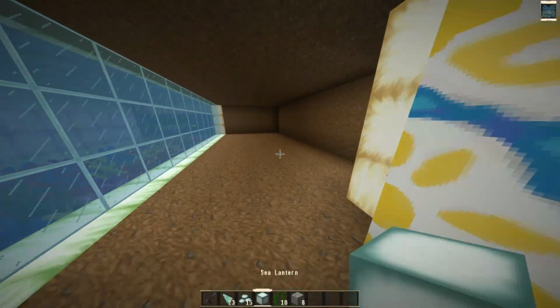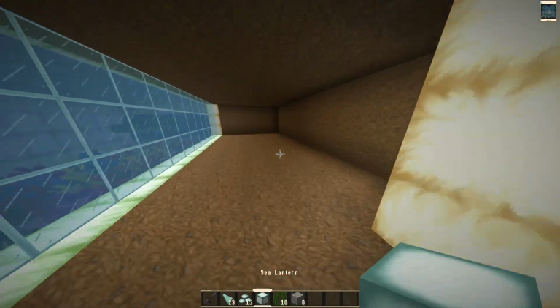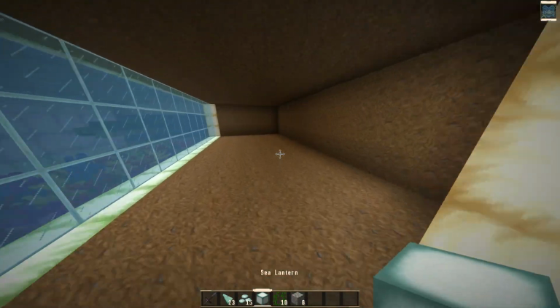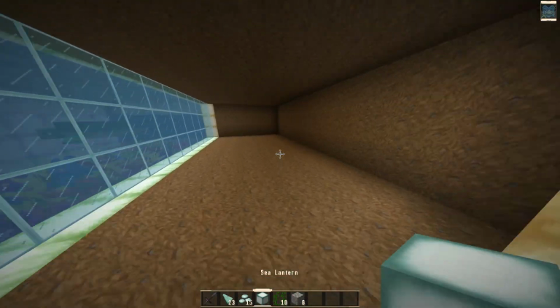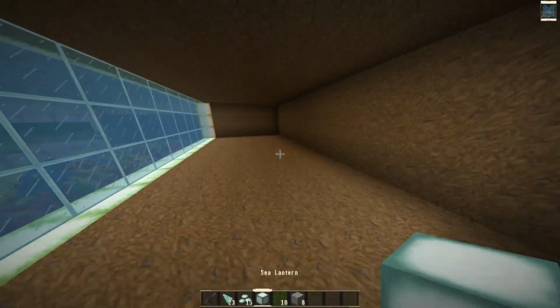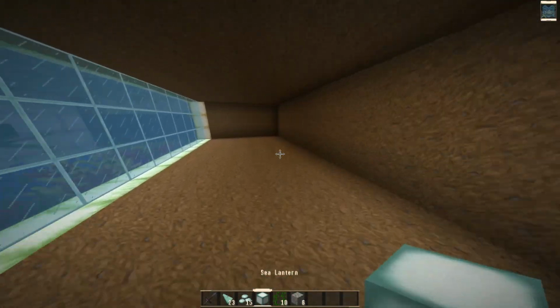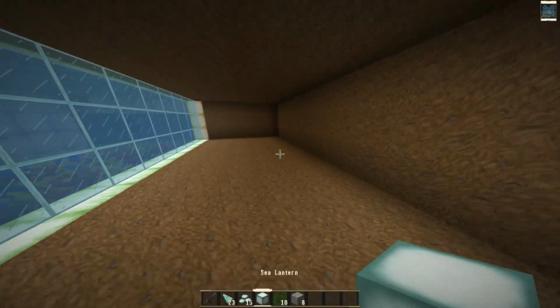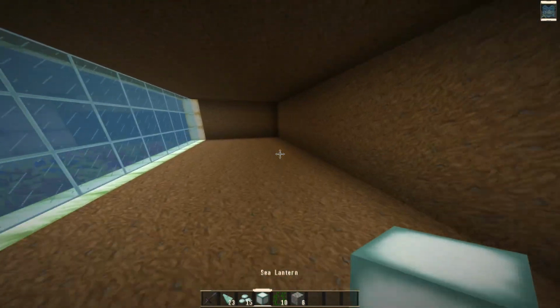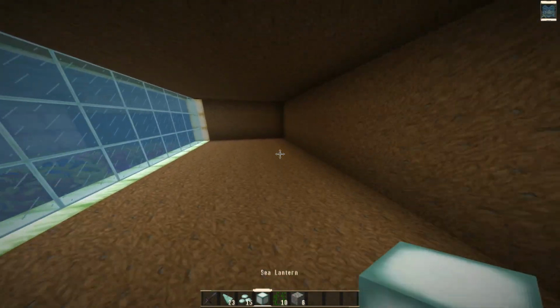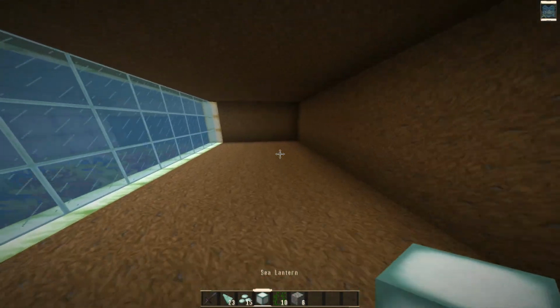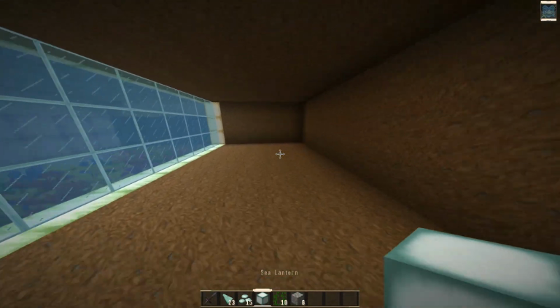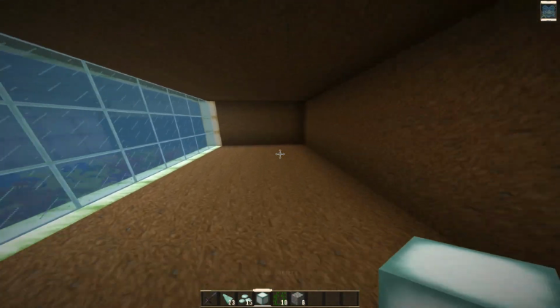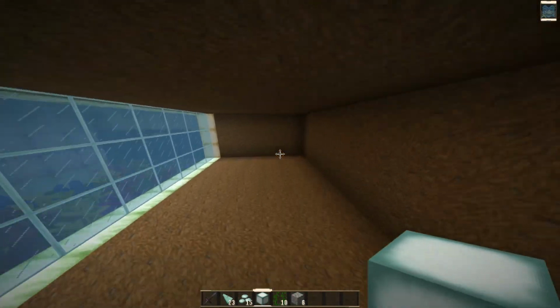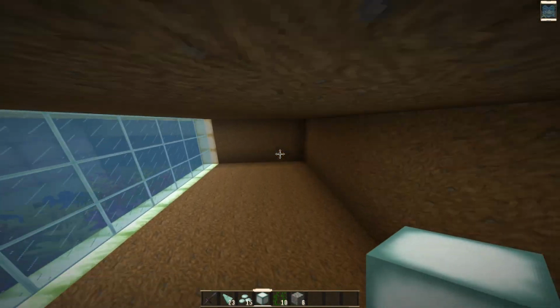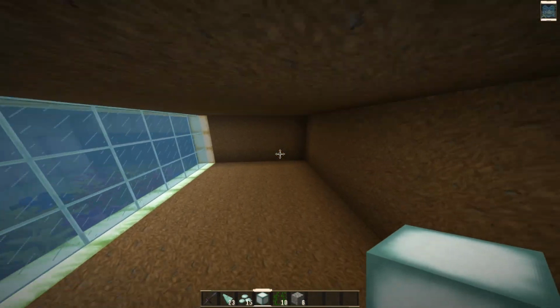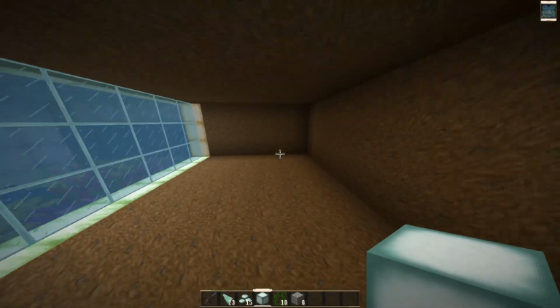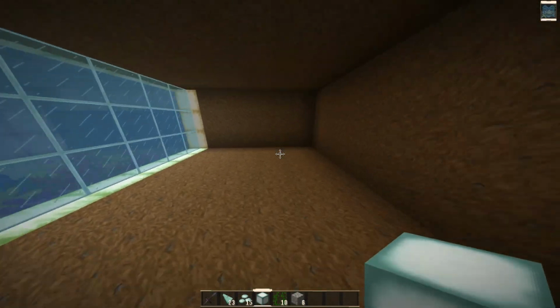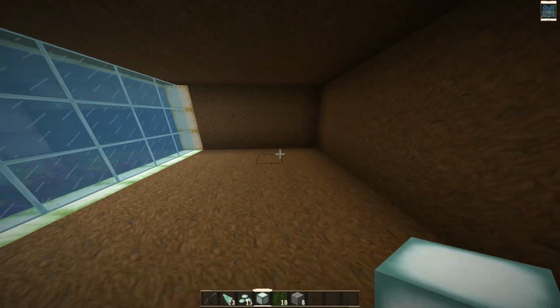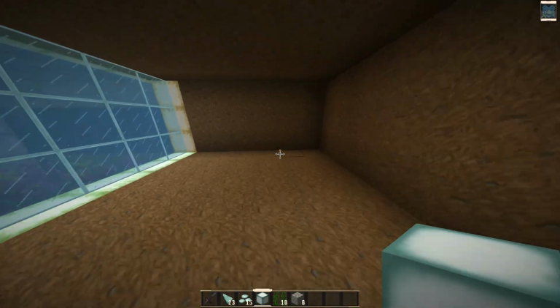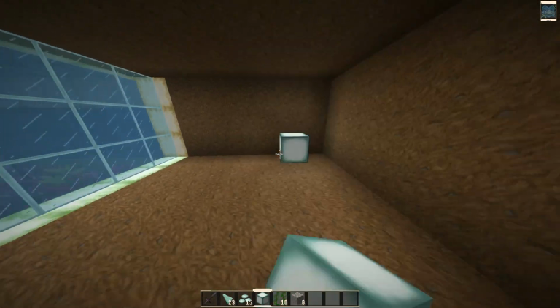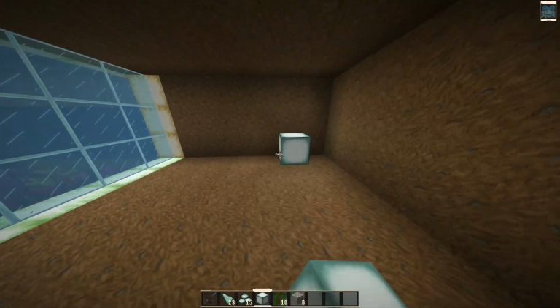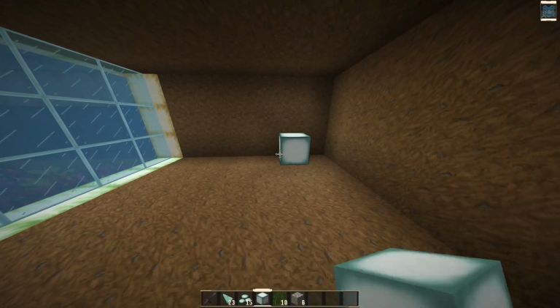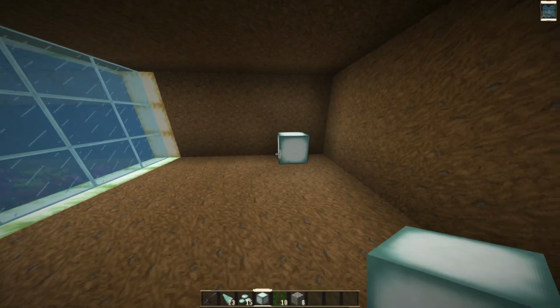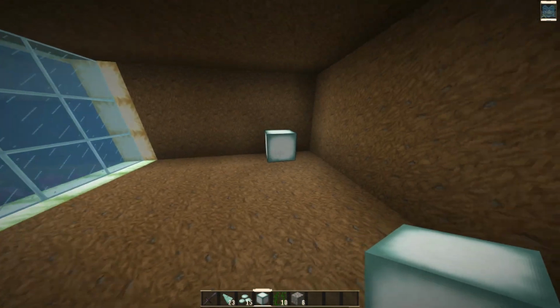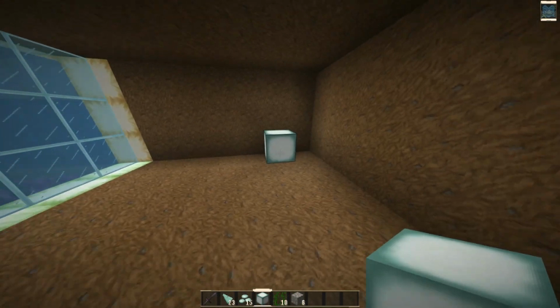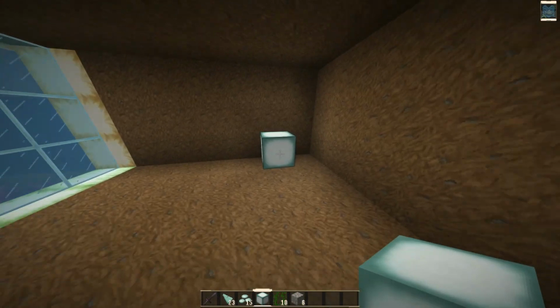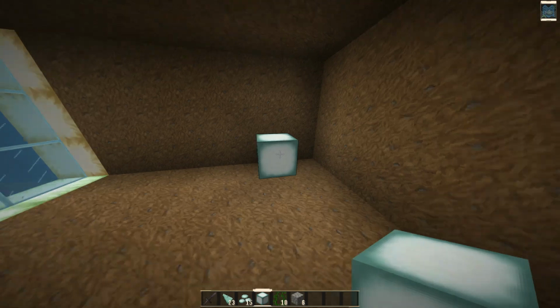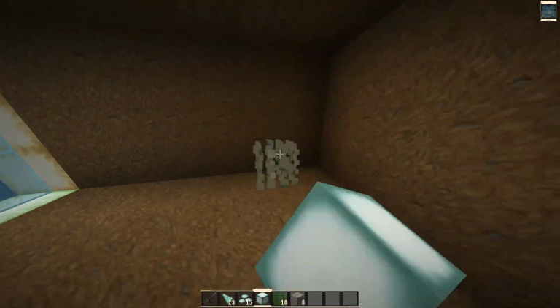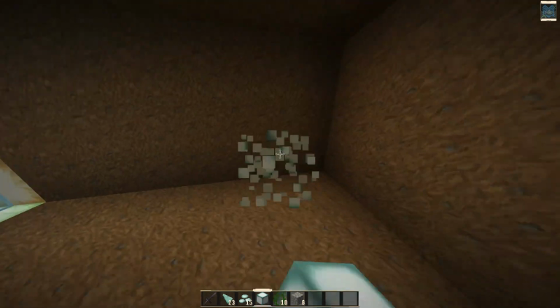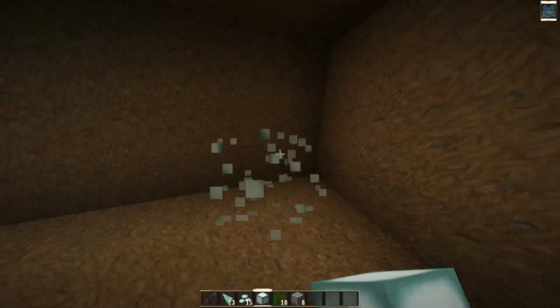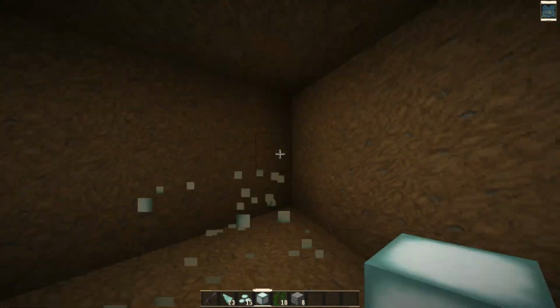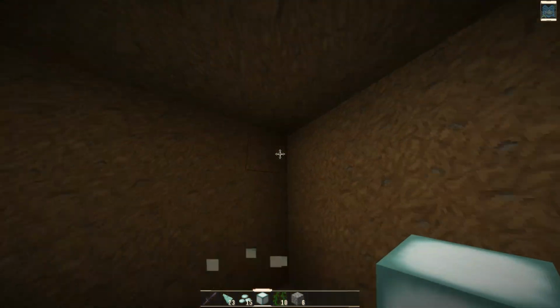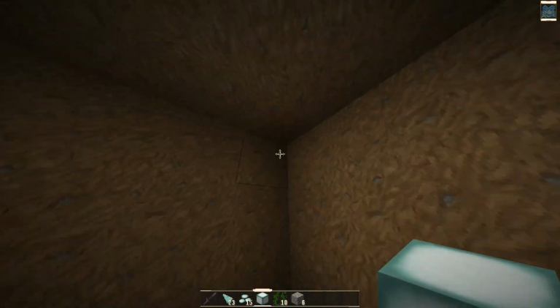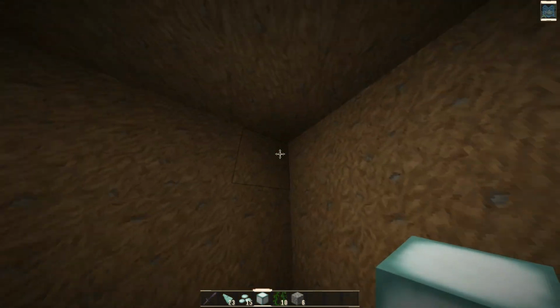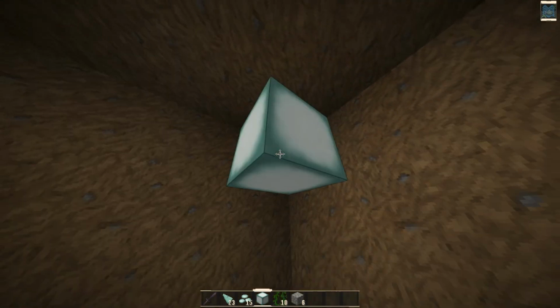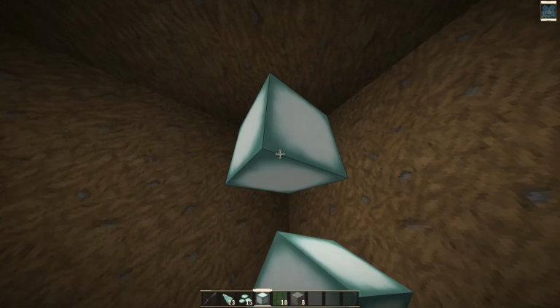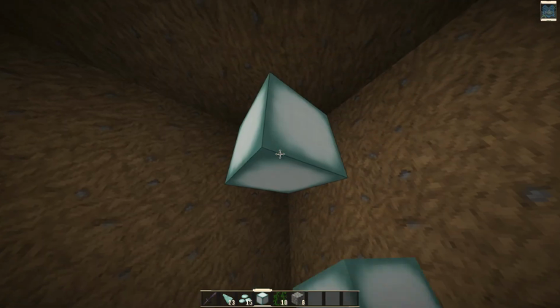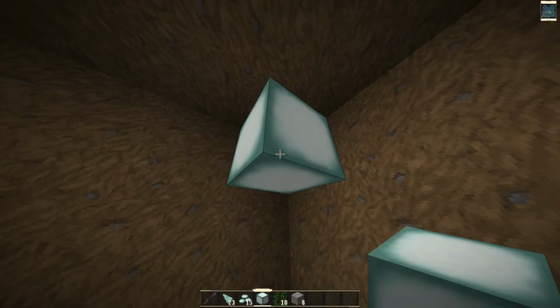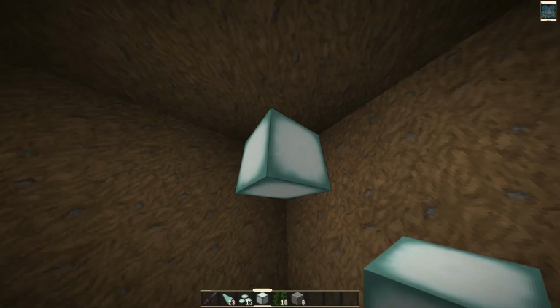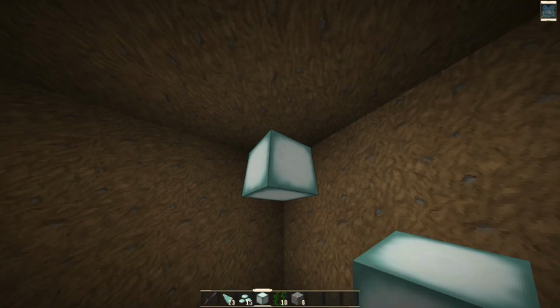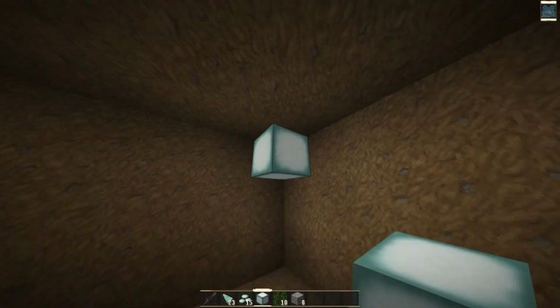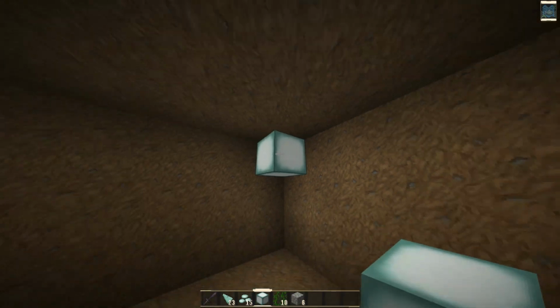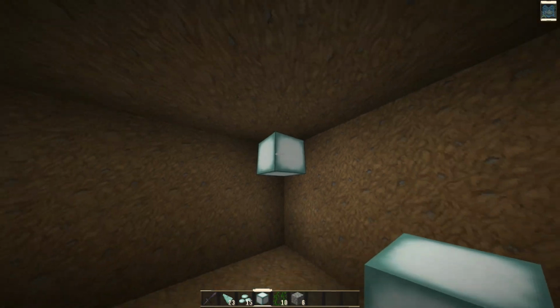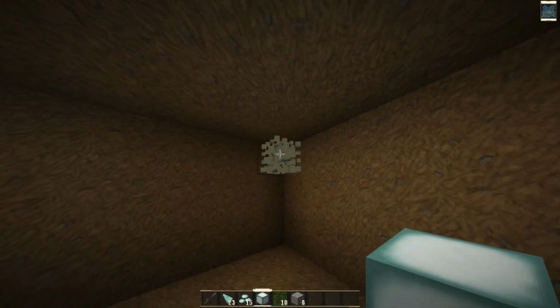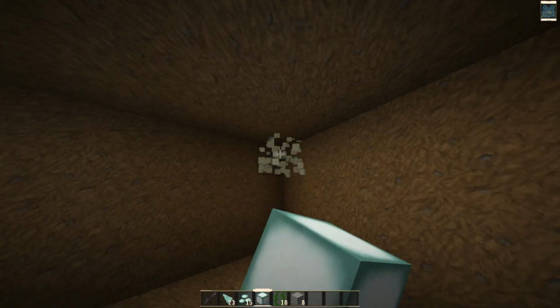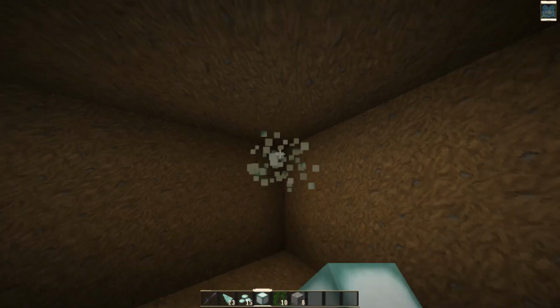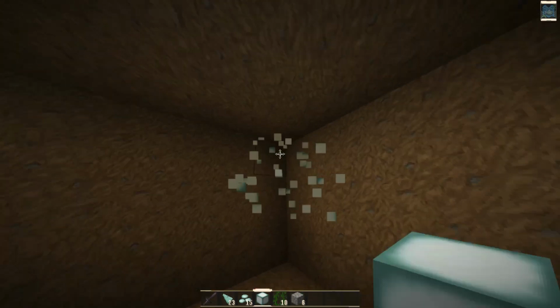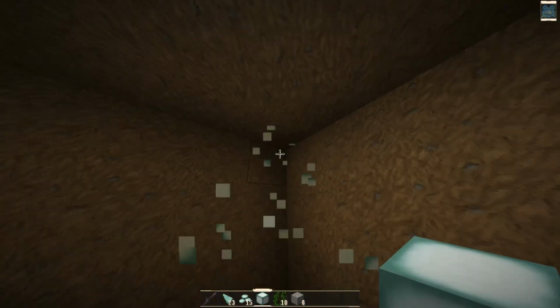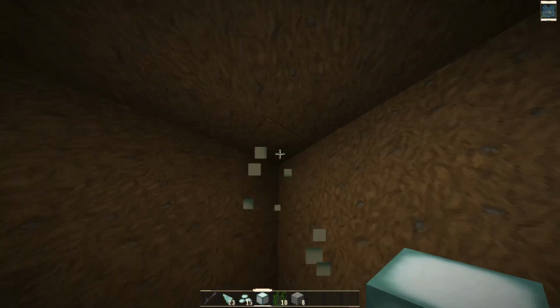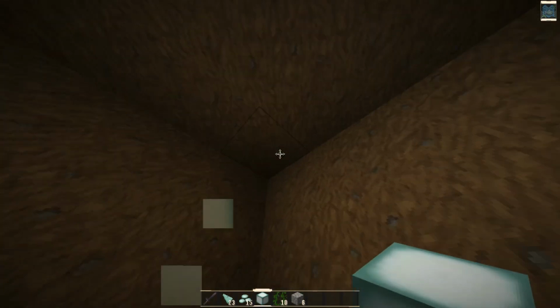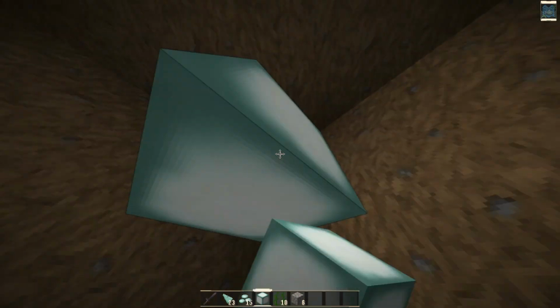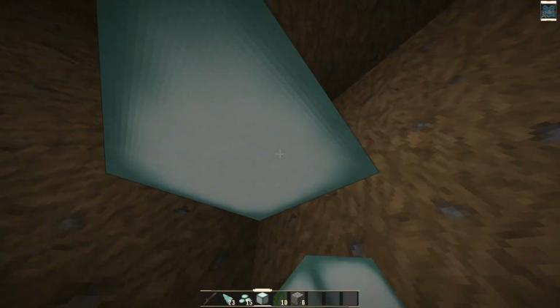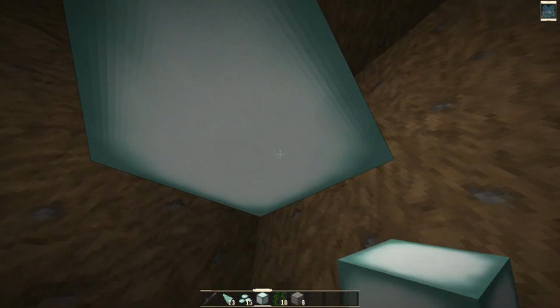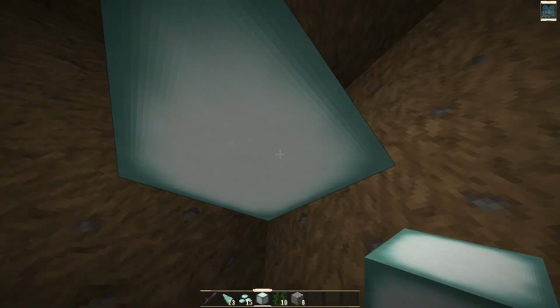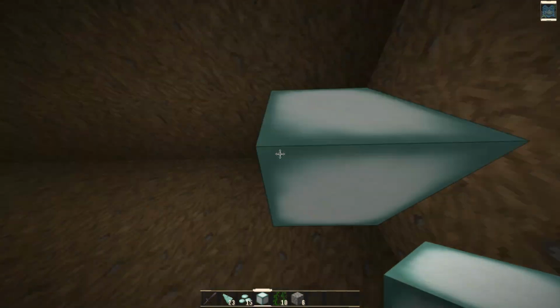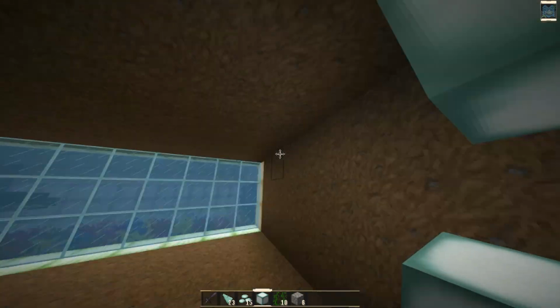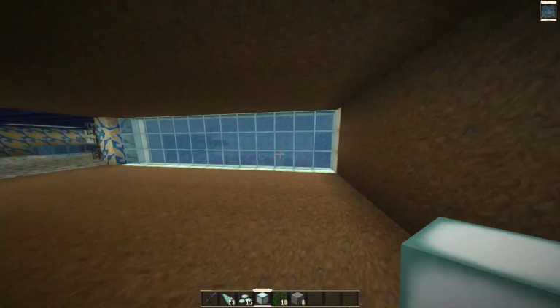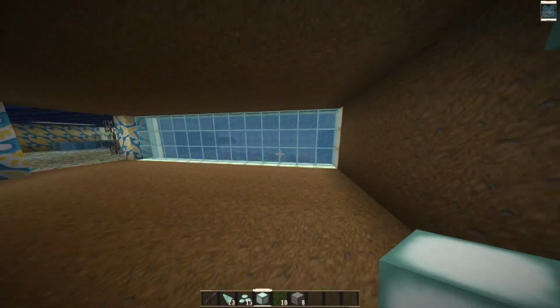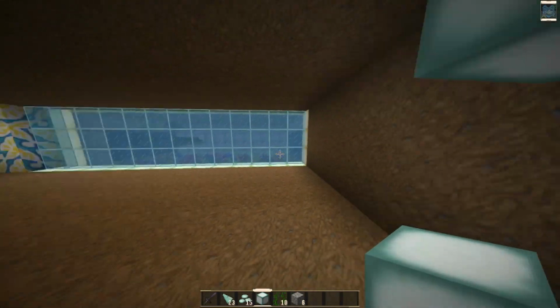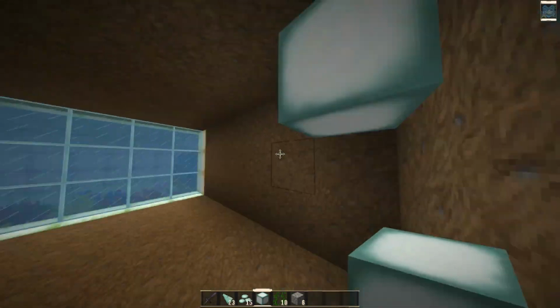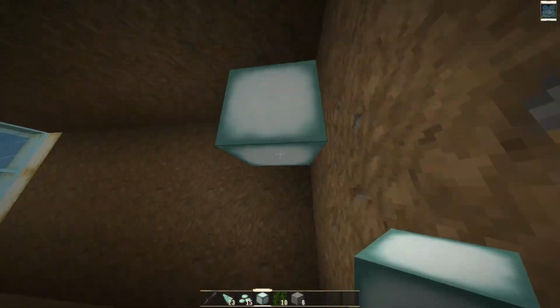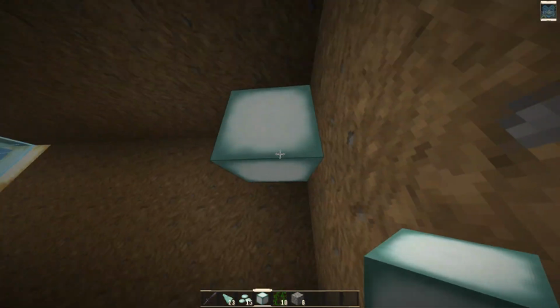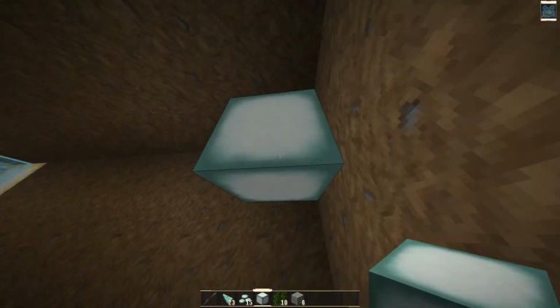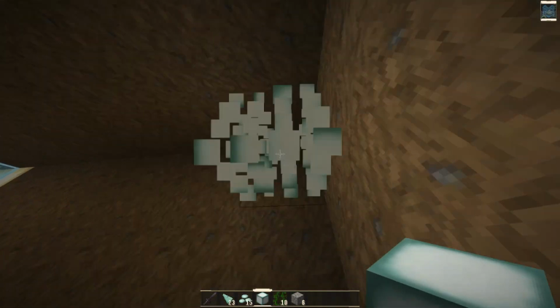You can now use the sea lantern to light the room up. That's how you craft the sea lantern in Minecraft.